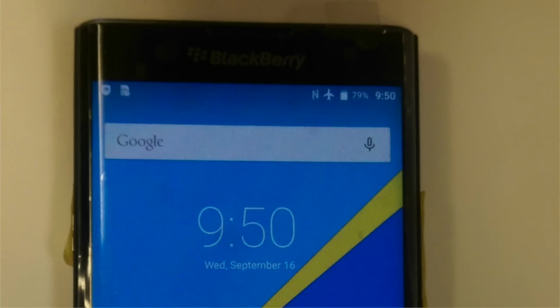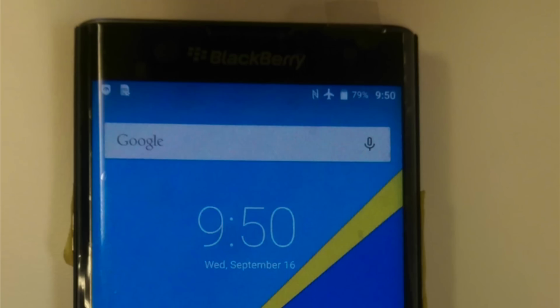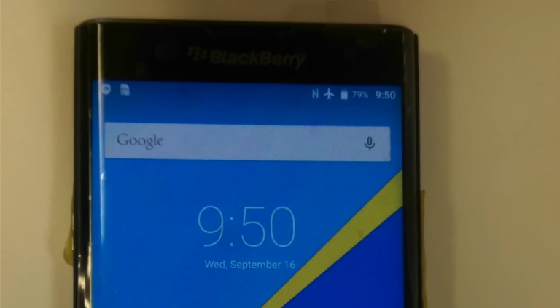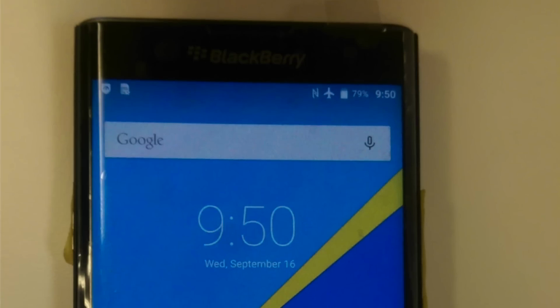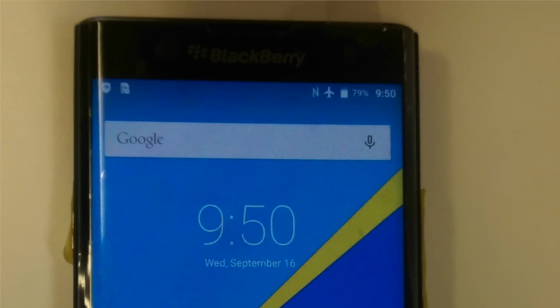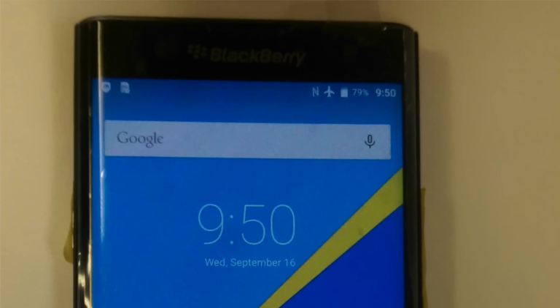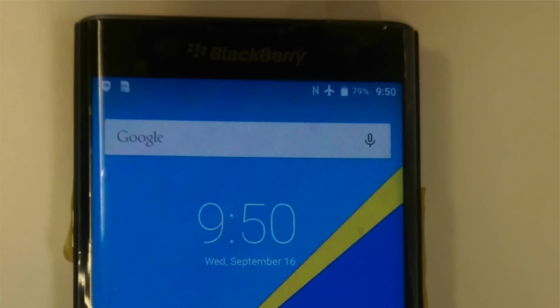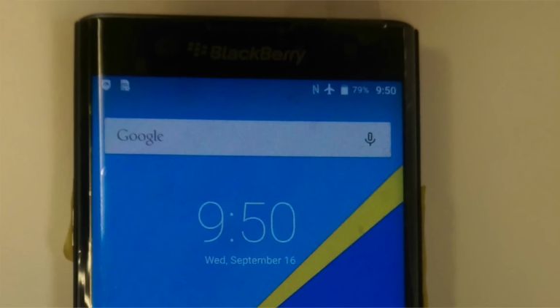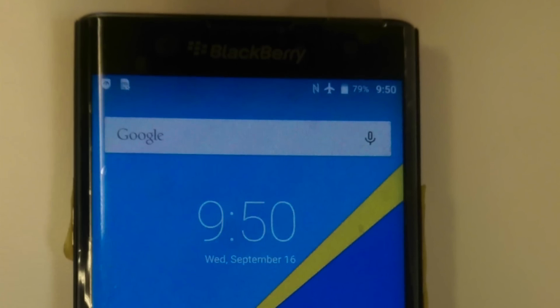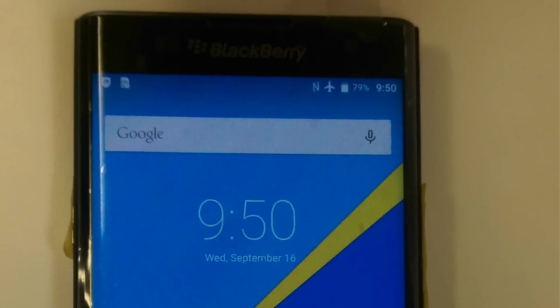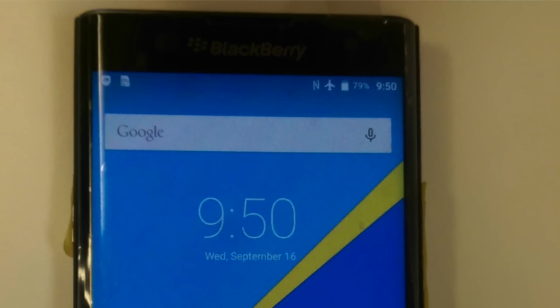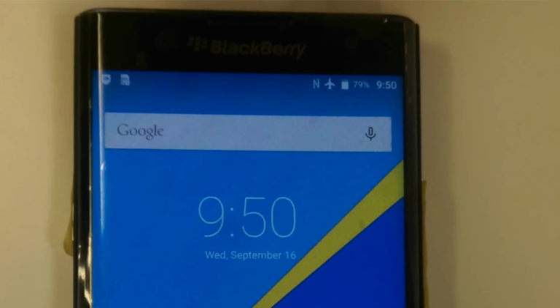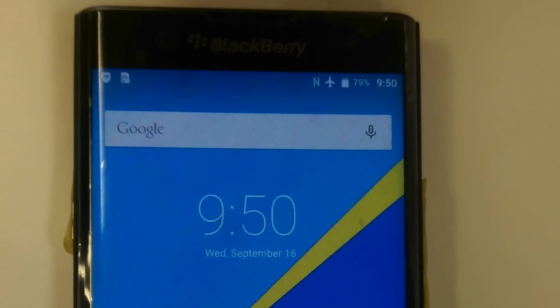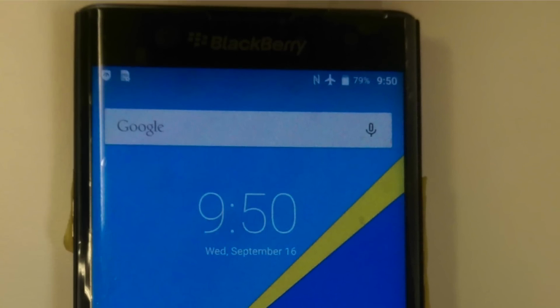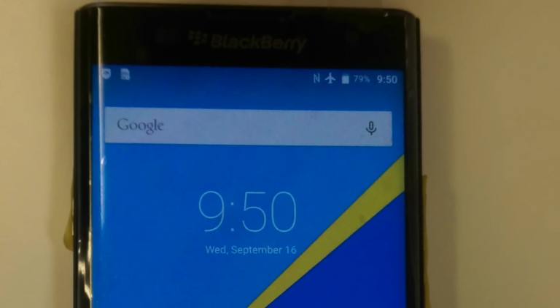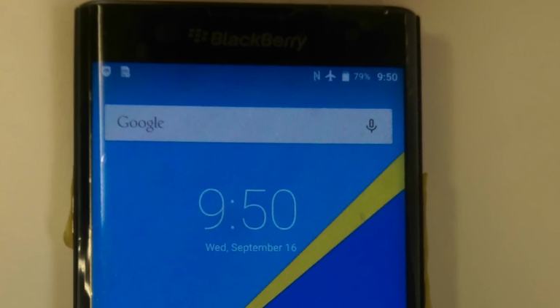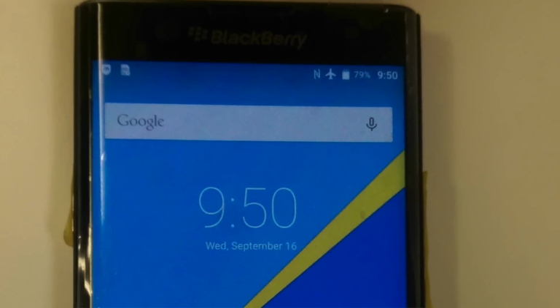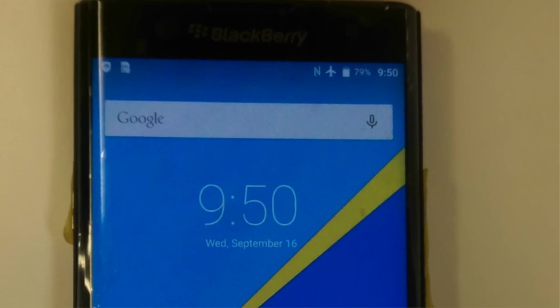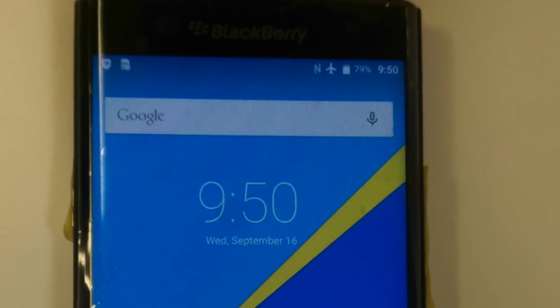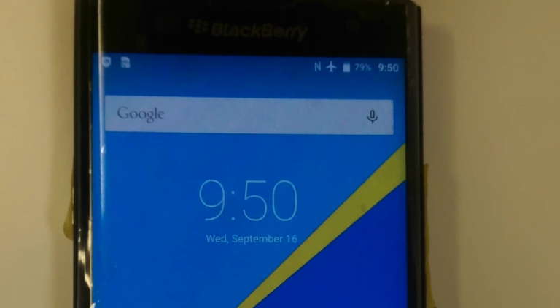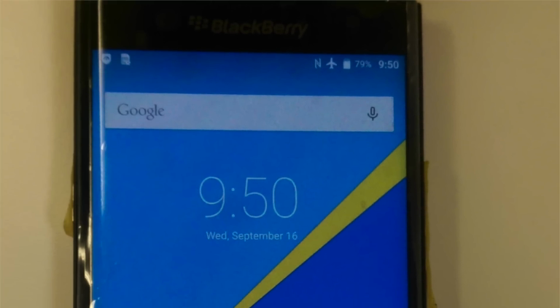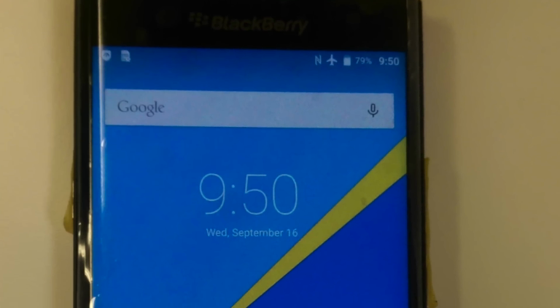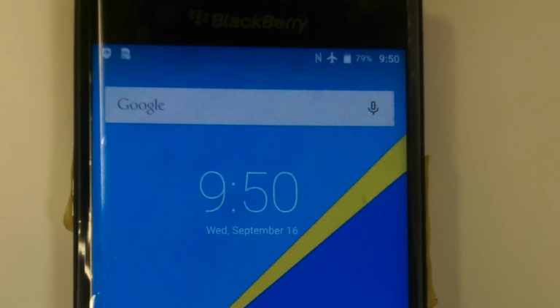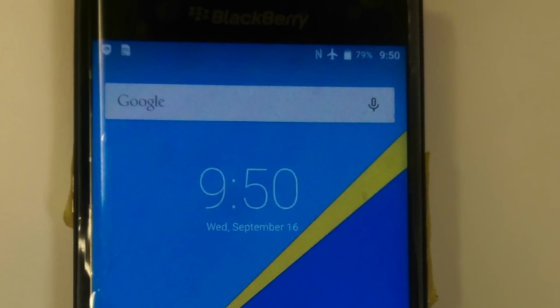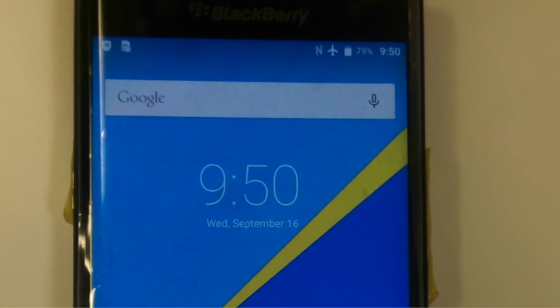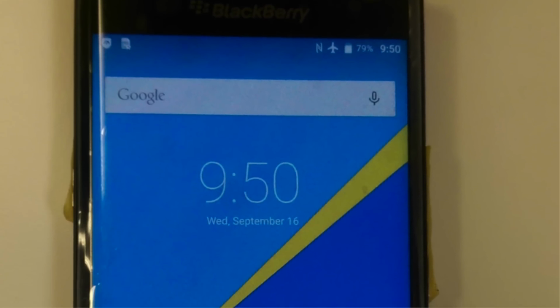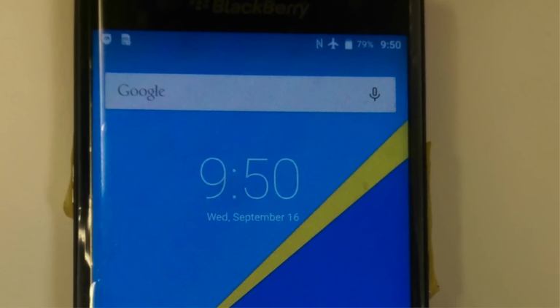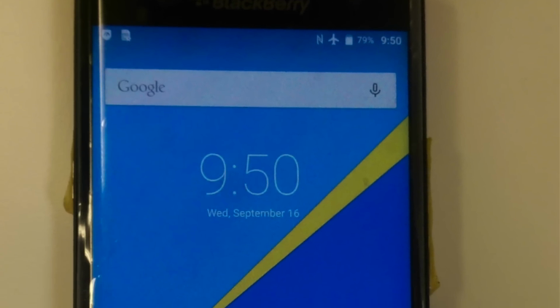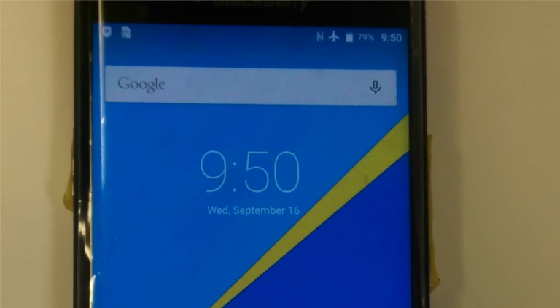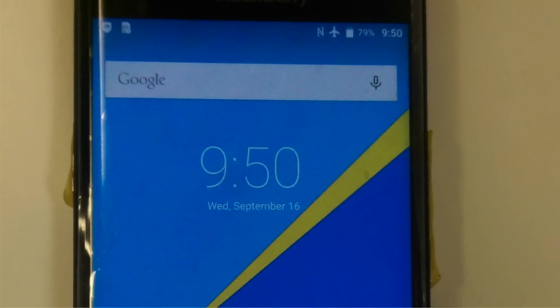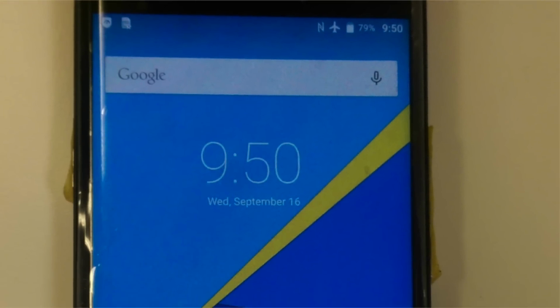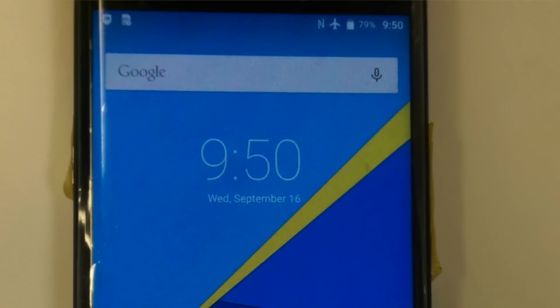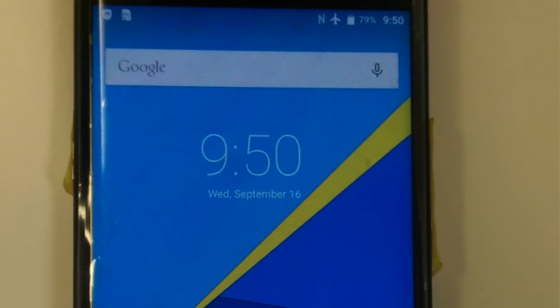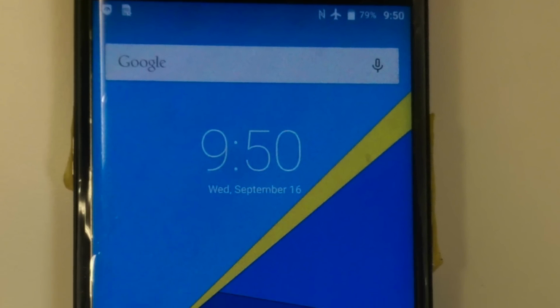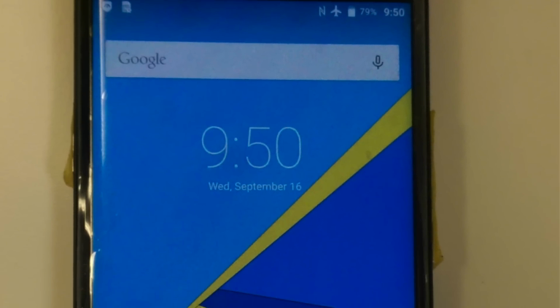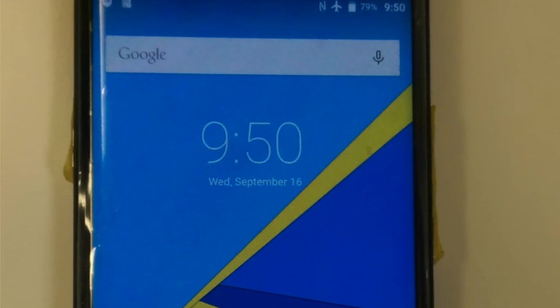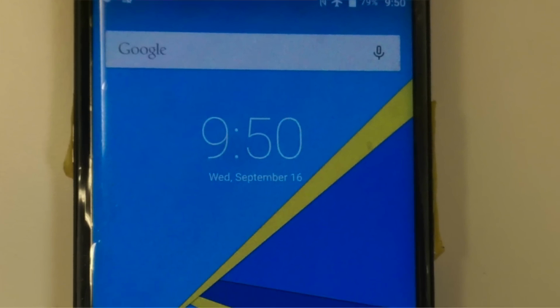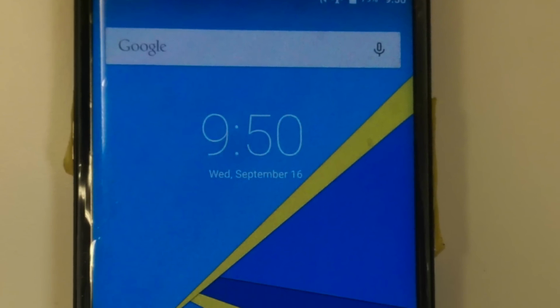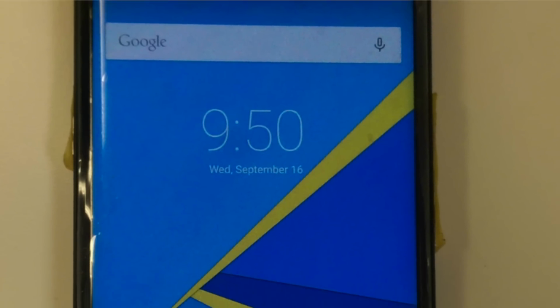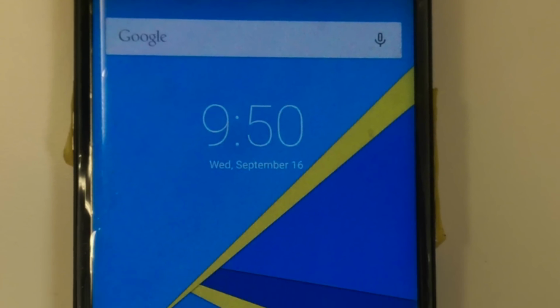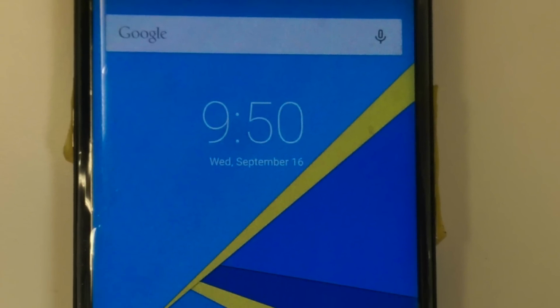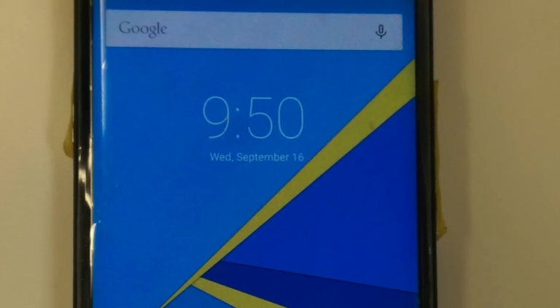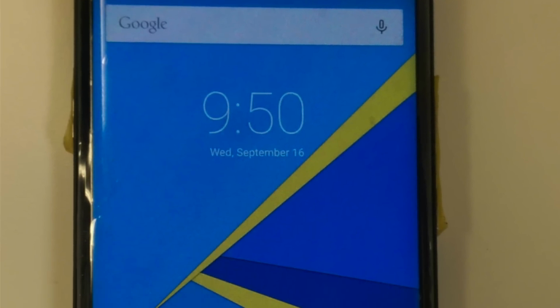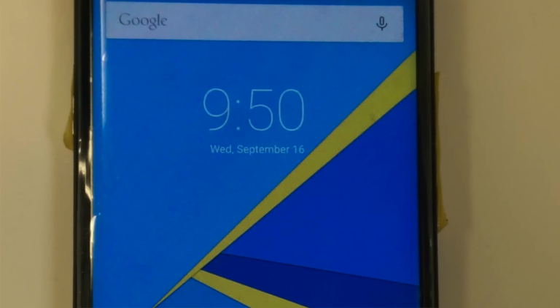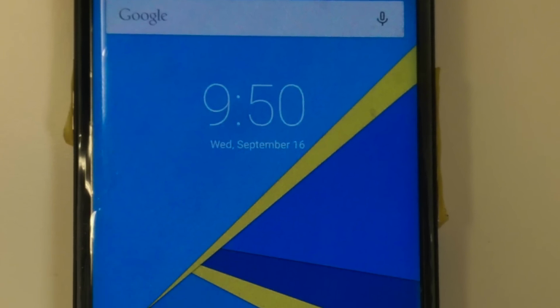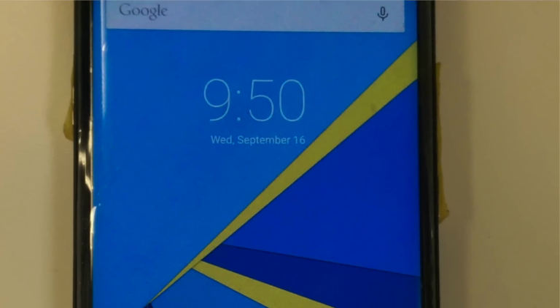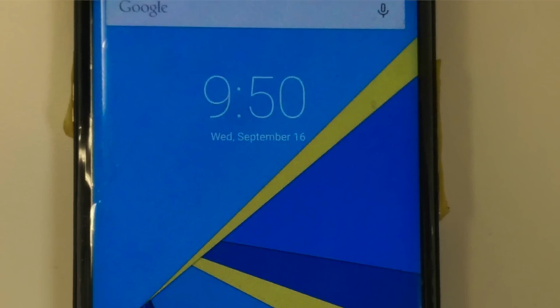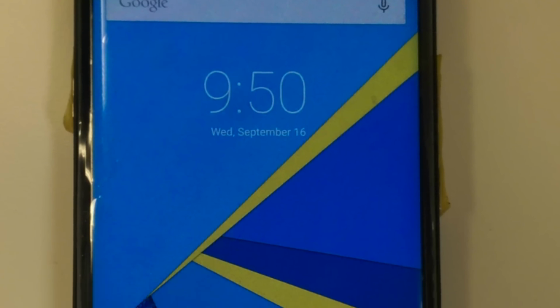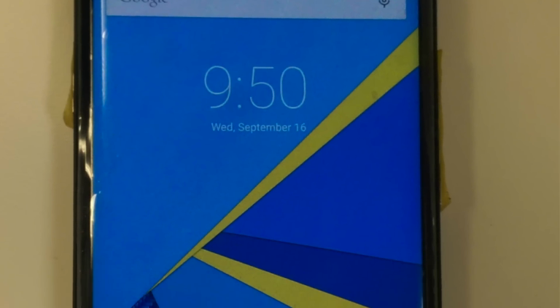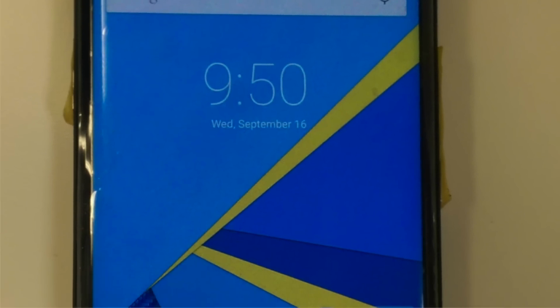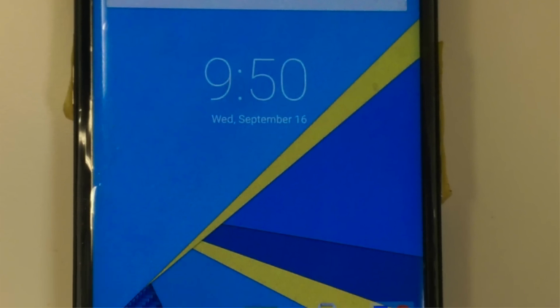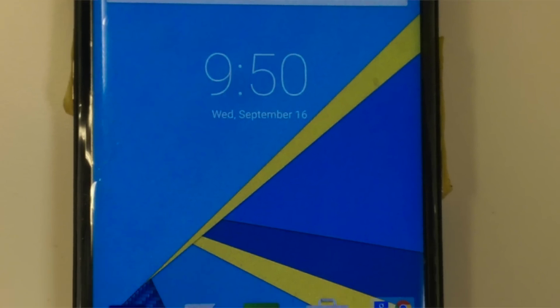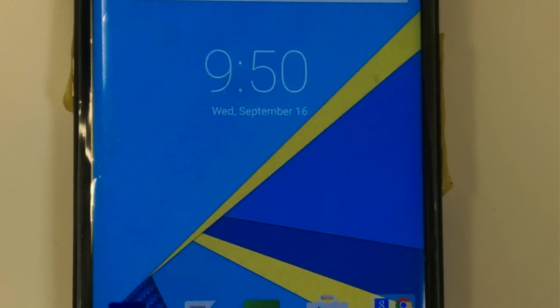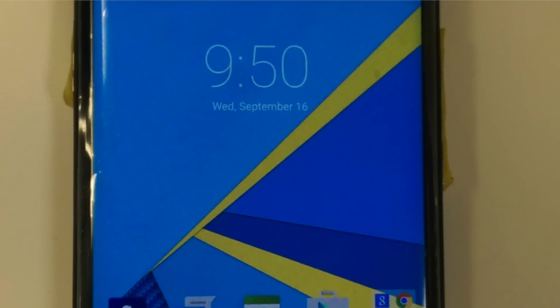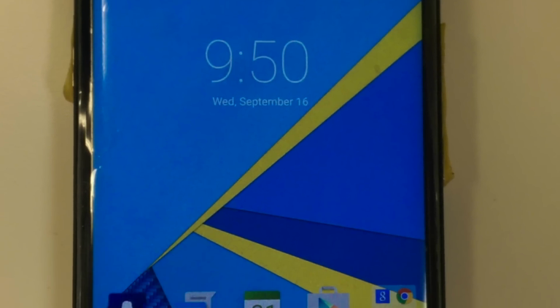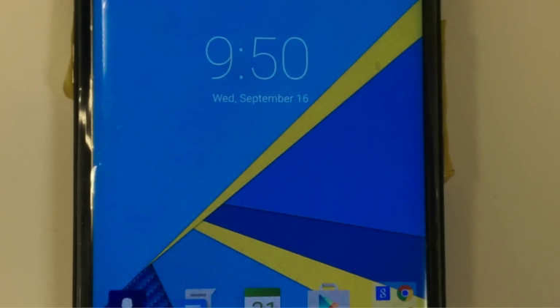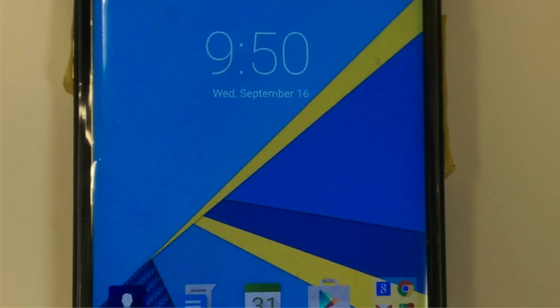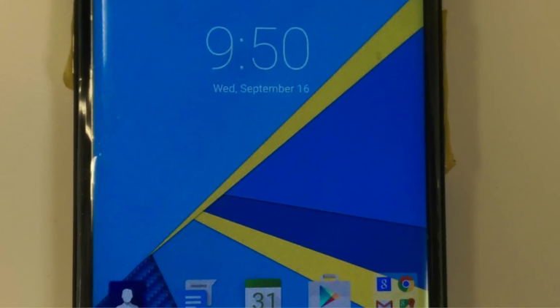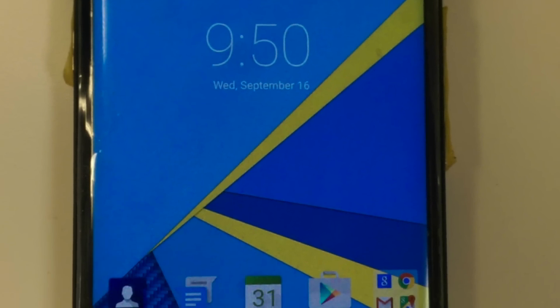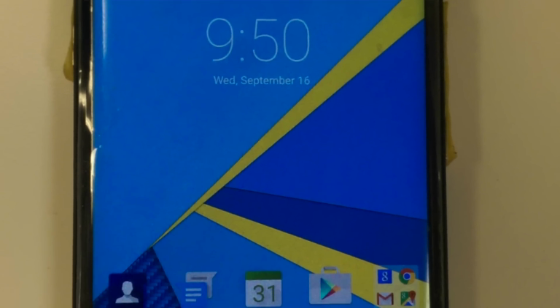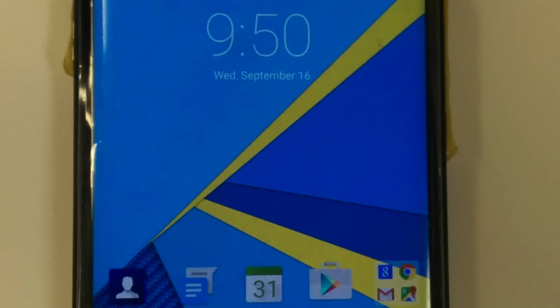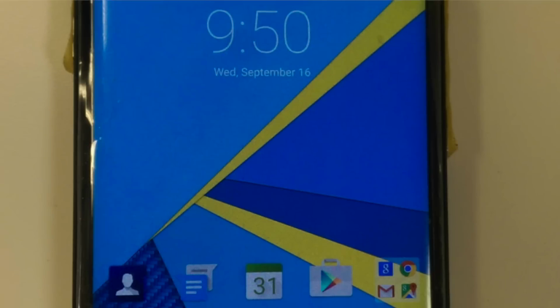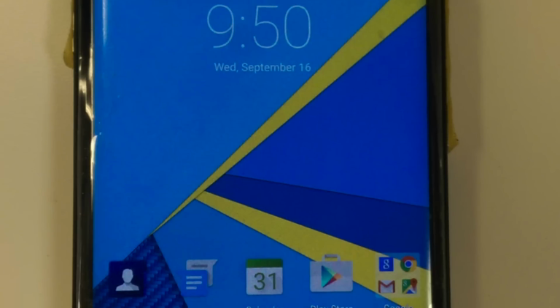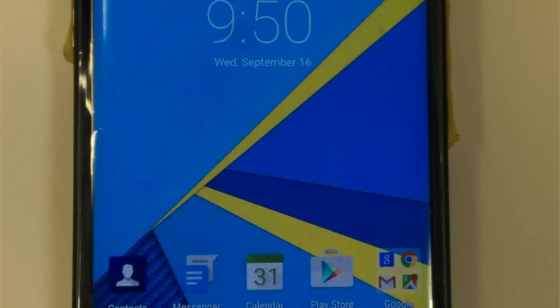As for the software experience, this device seems to stick very closely to vanilla Android, with some added Blackberry features thrown in.